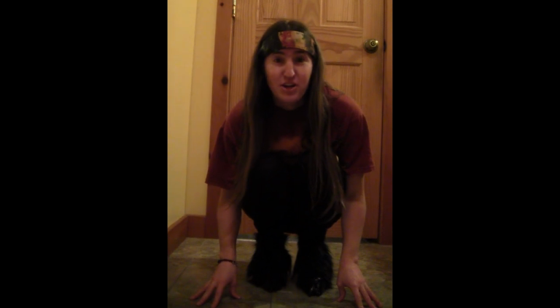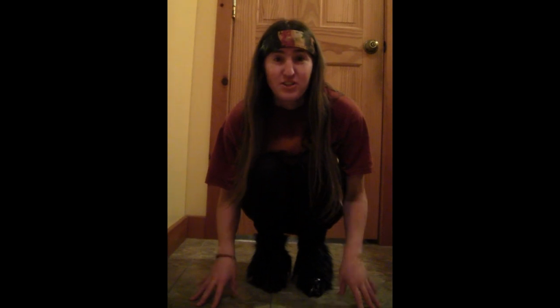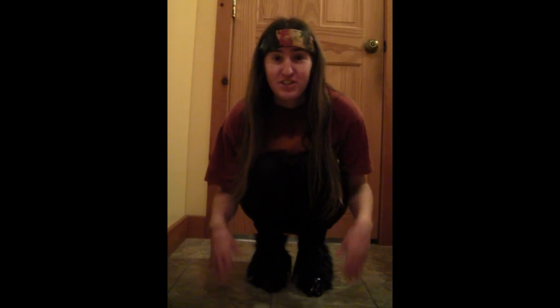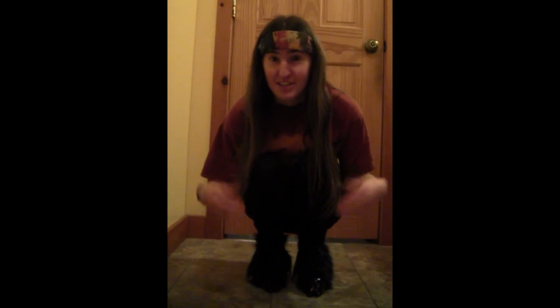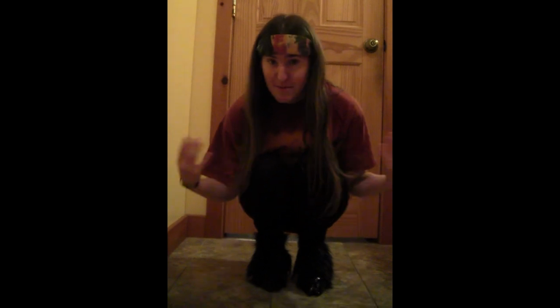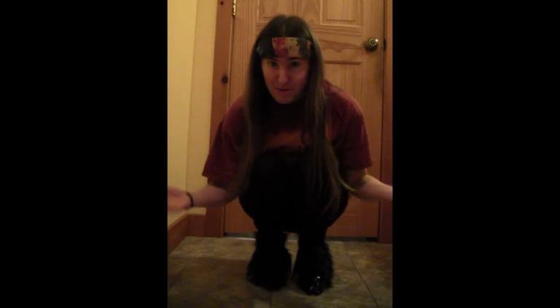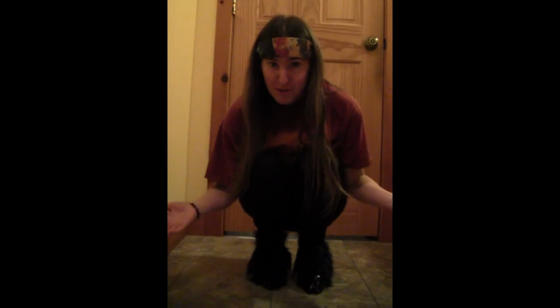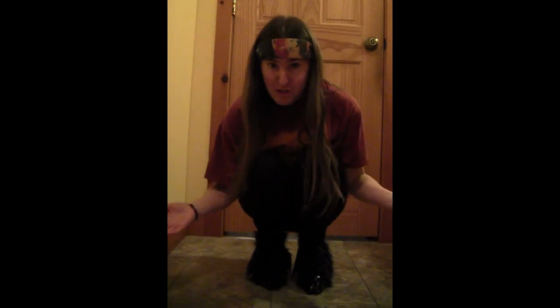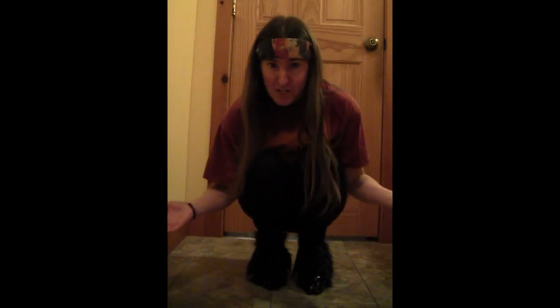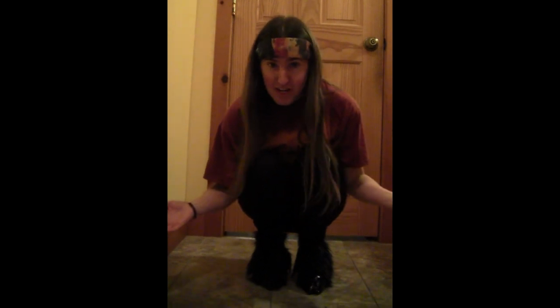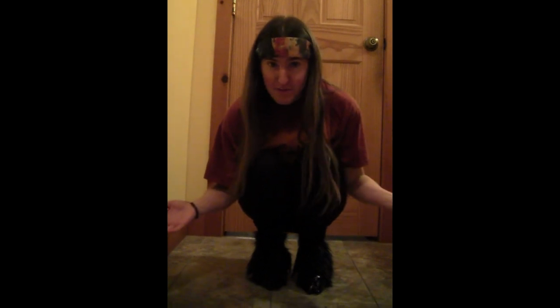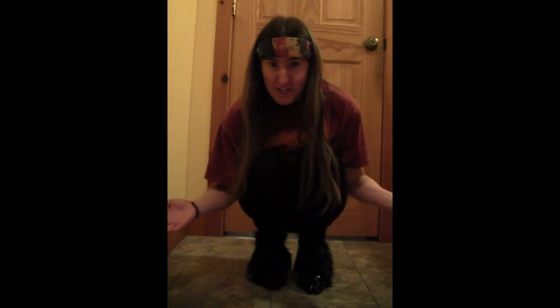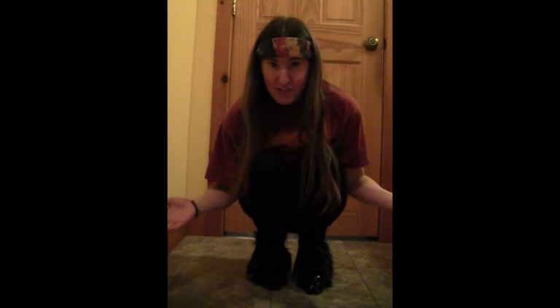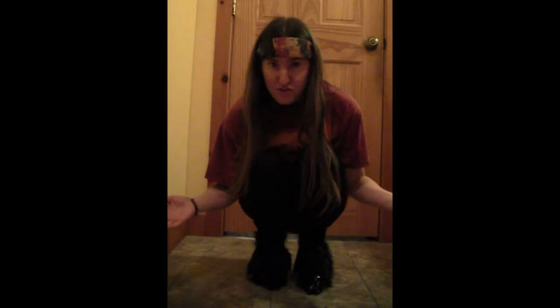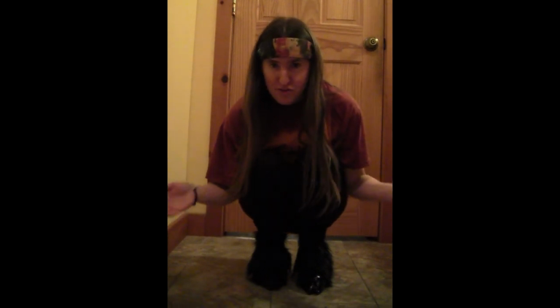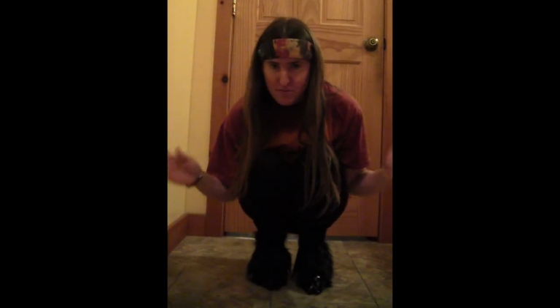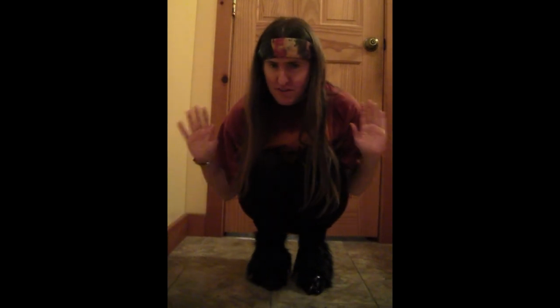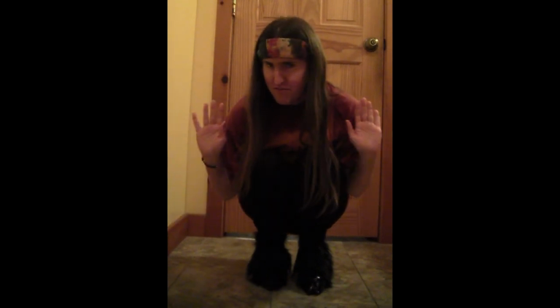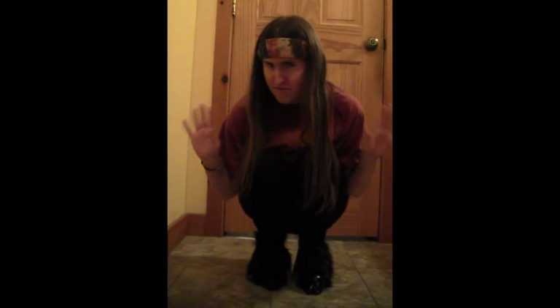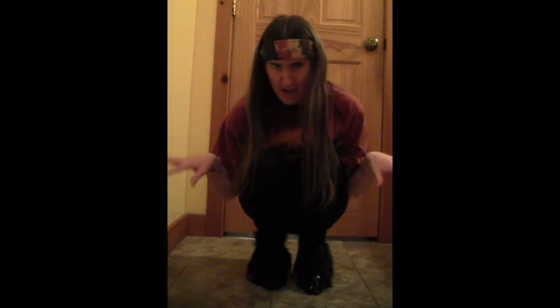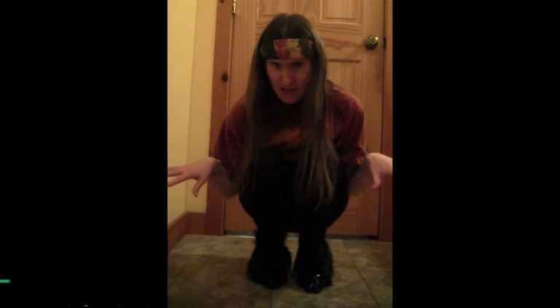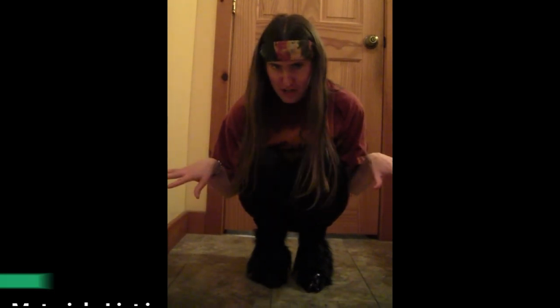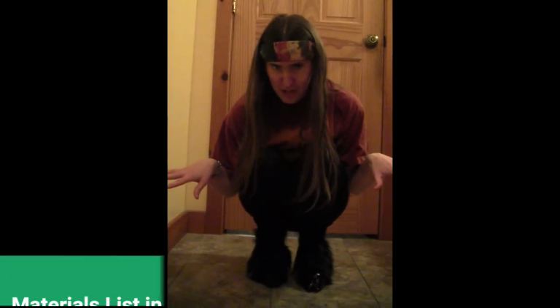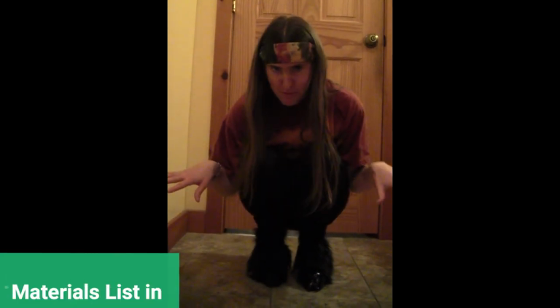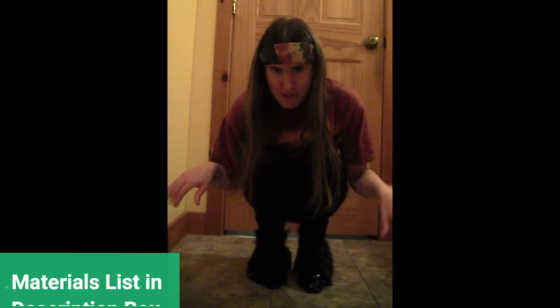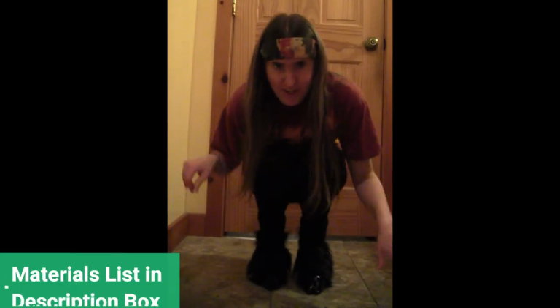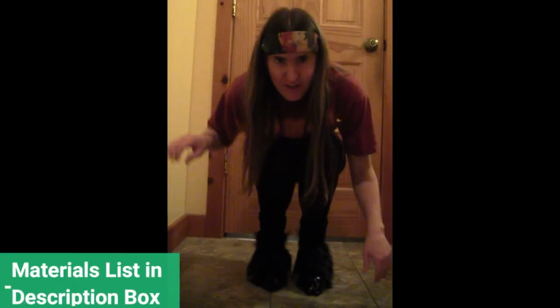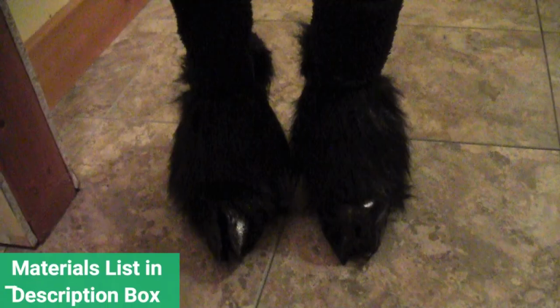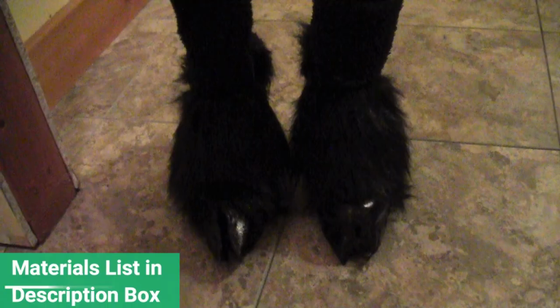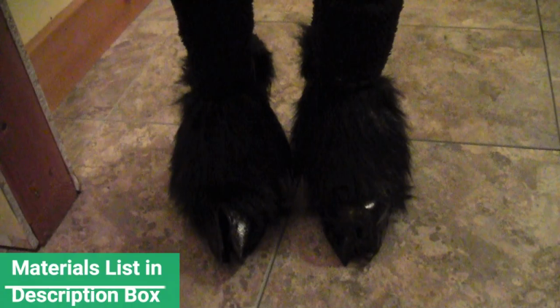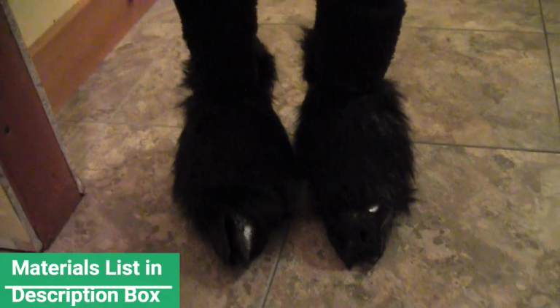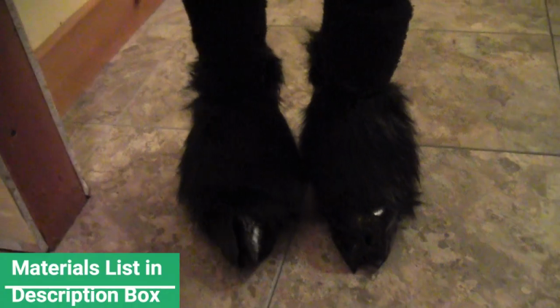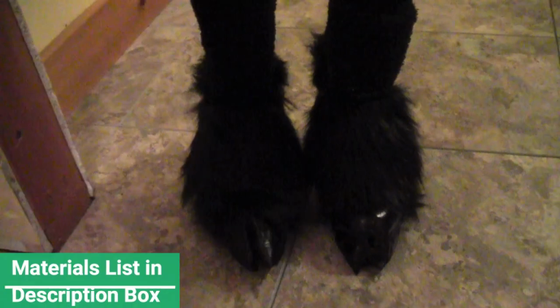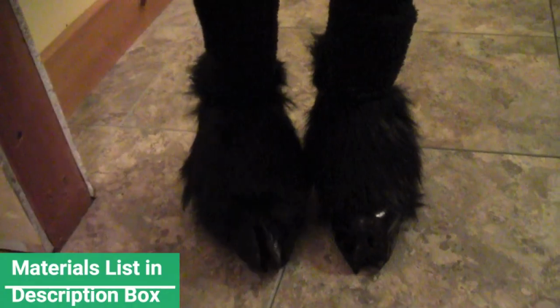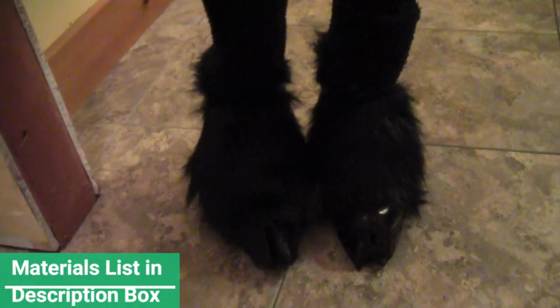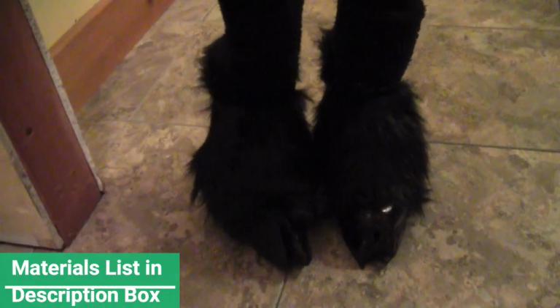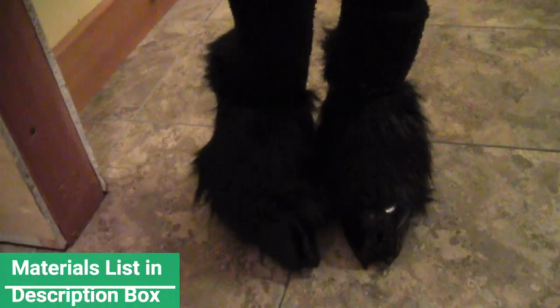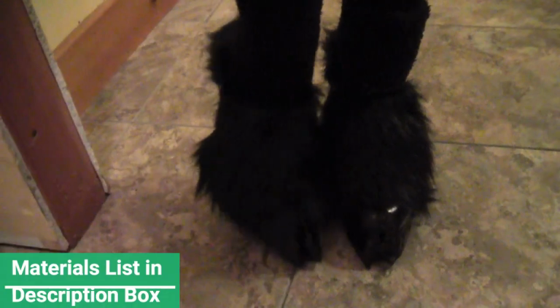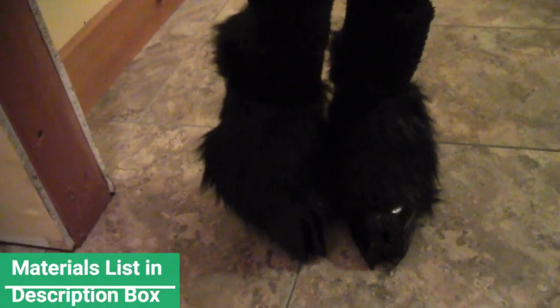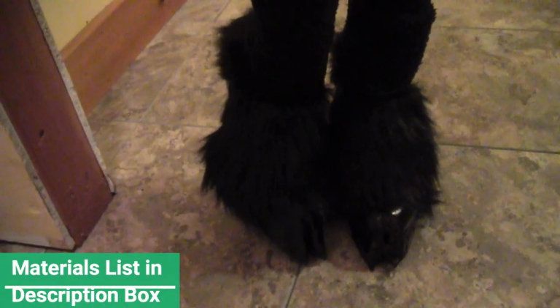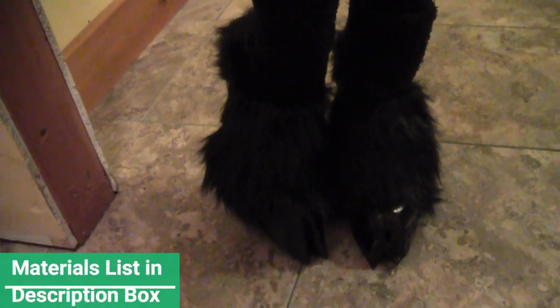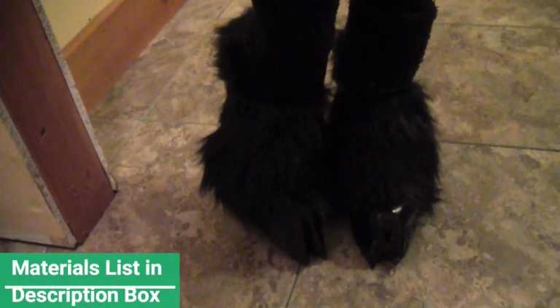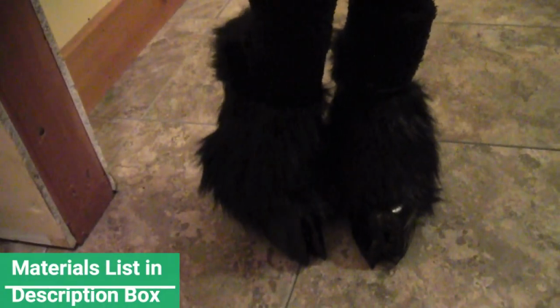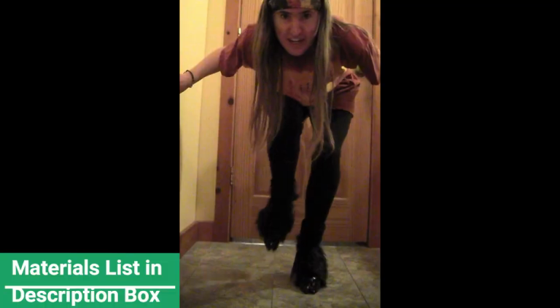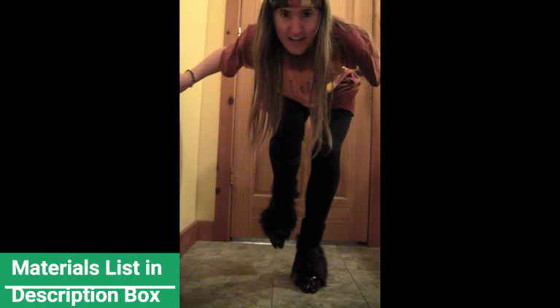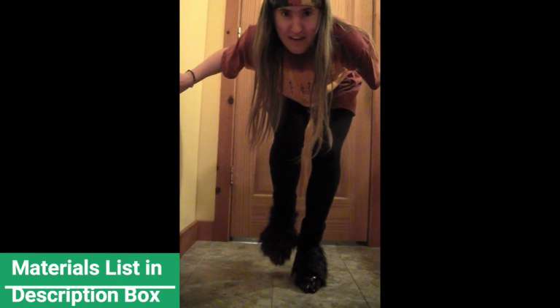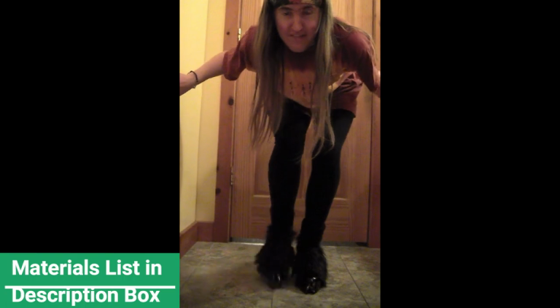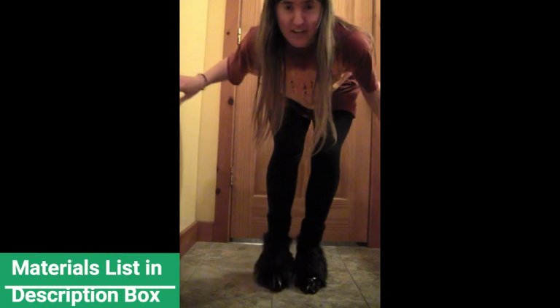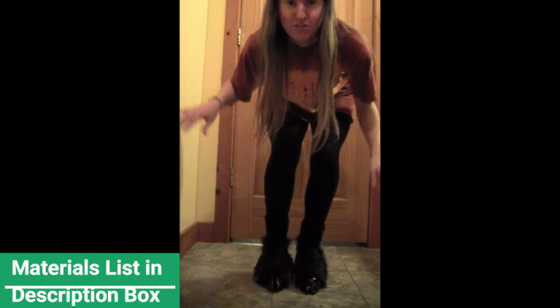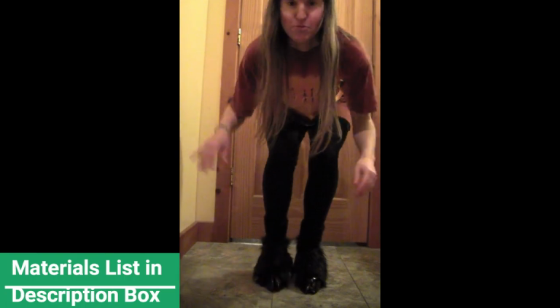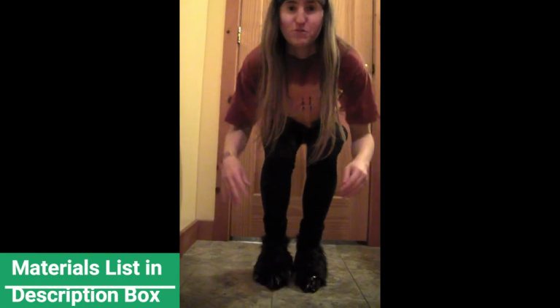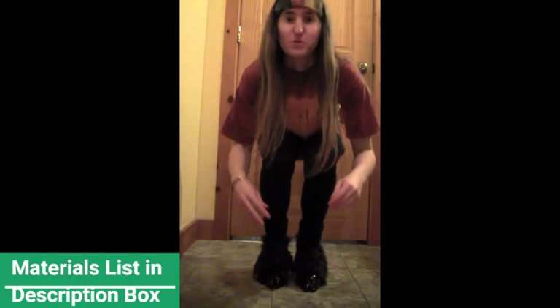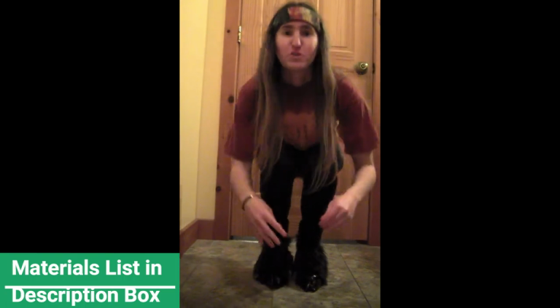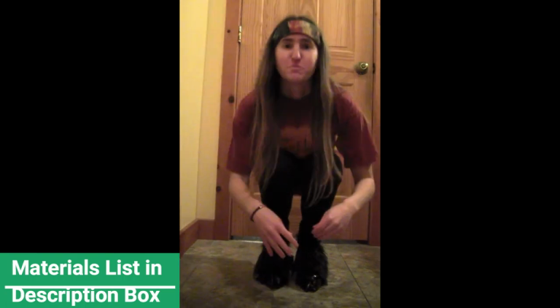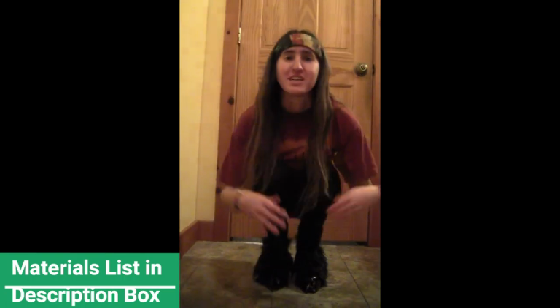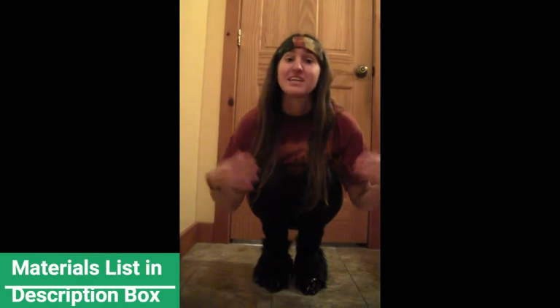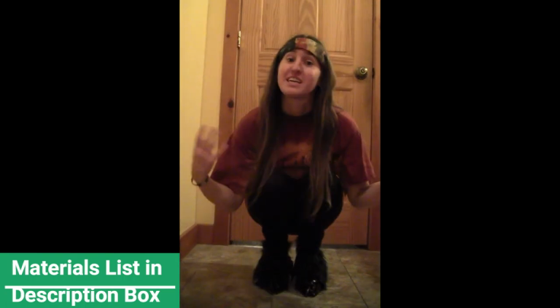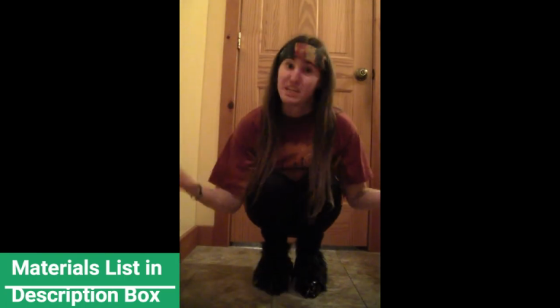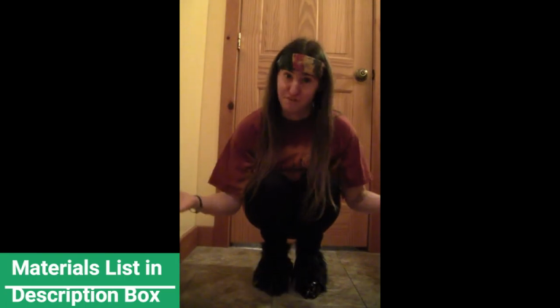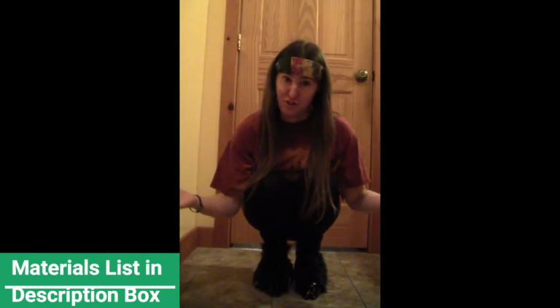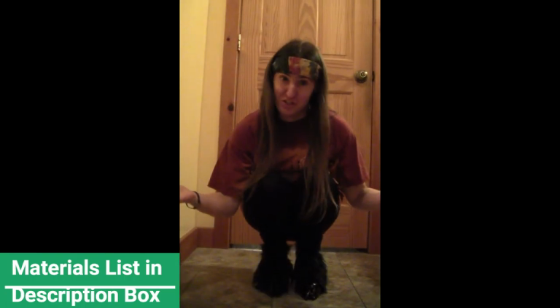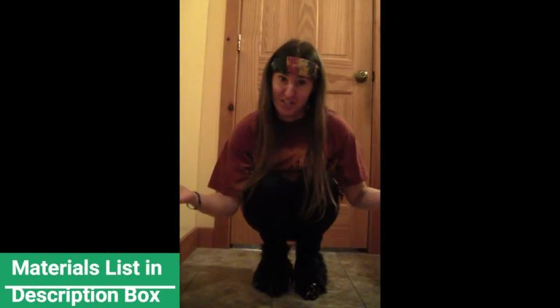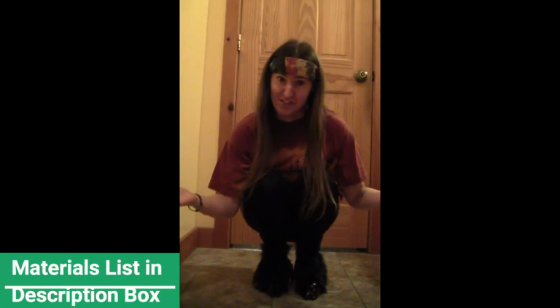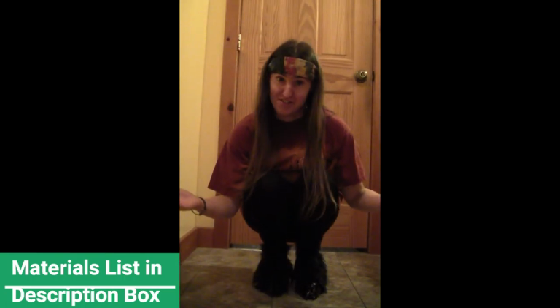So today I'm going to show you how to make an extremely fashionable pair of fawn hooves. Fashionable, of course, being if you're a deer.